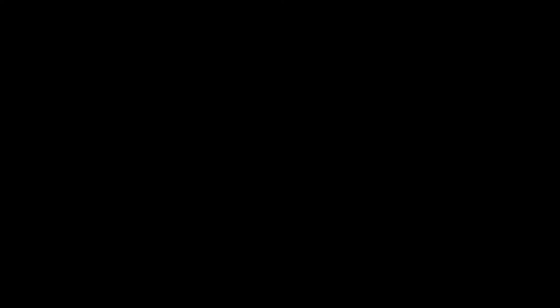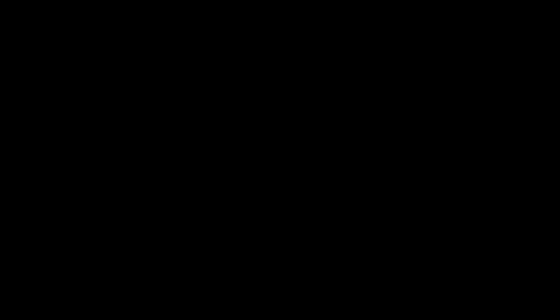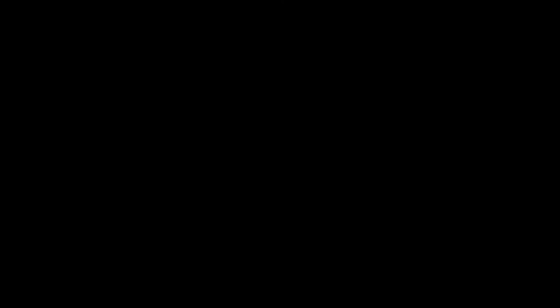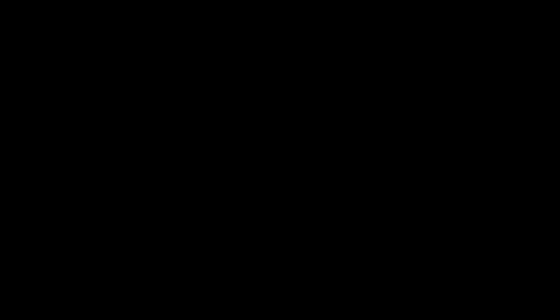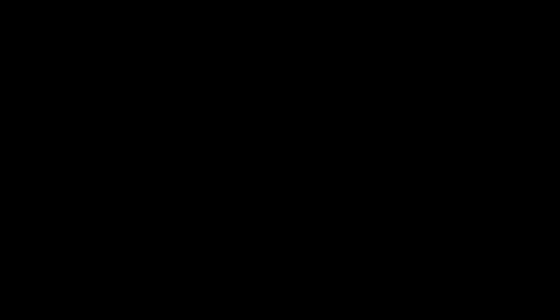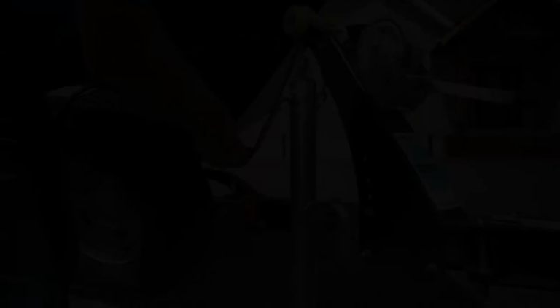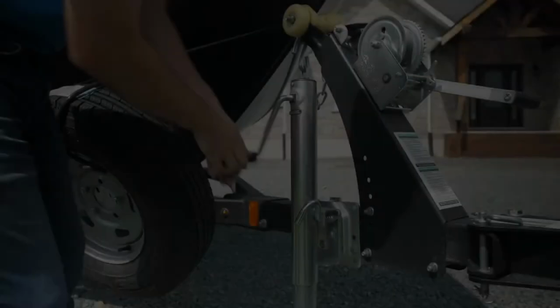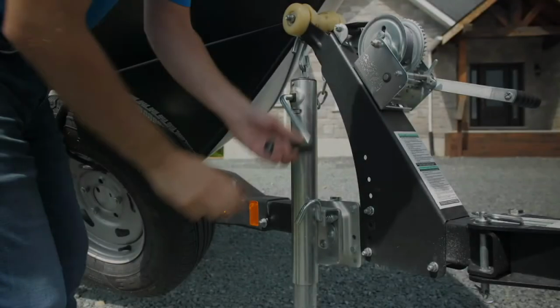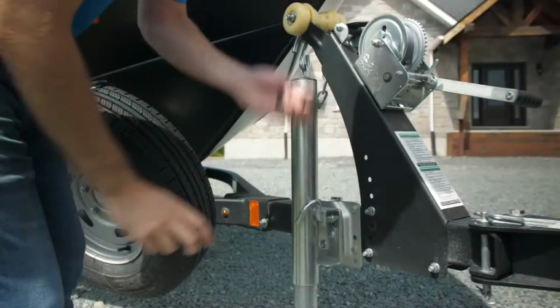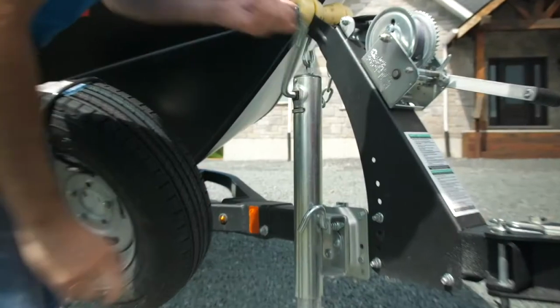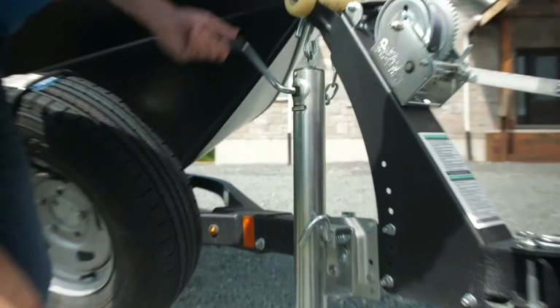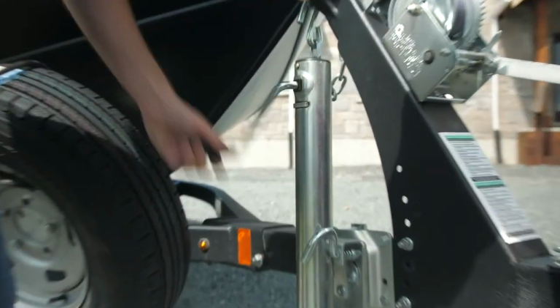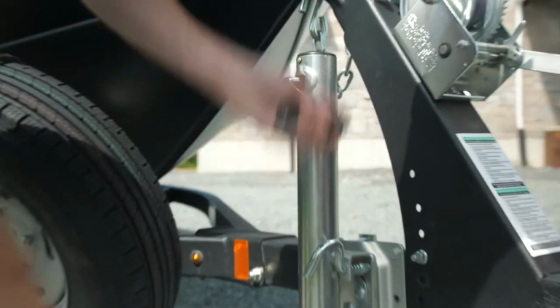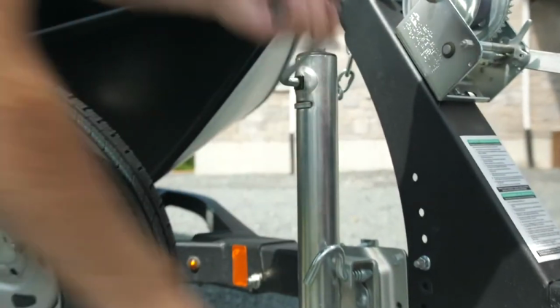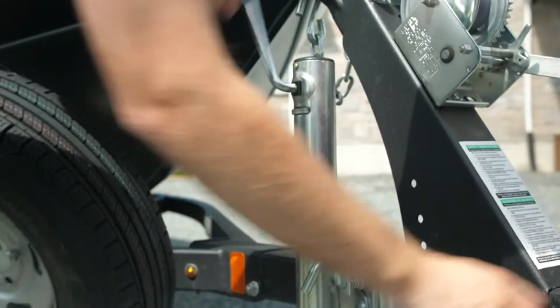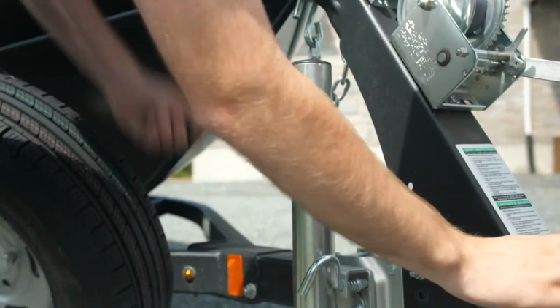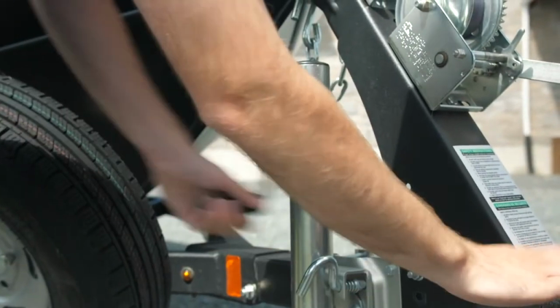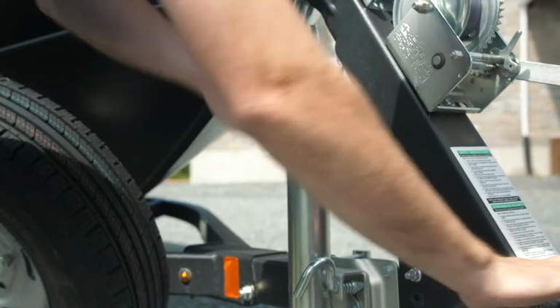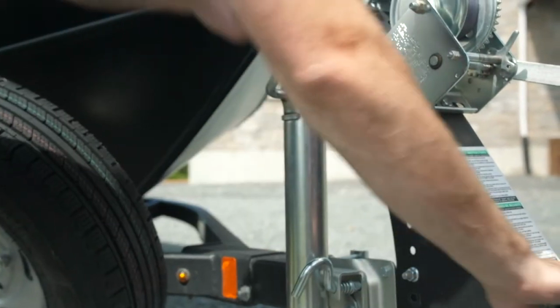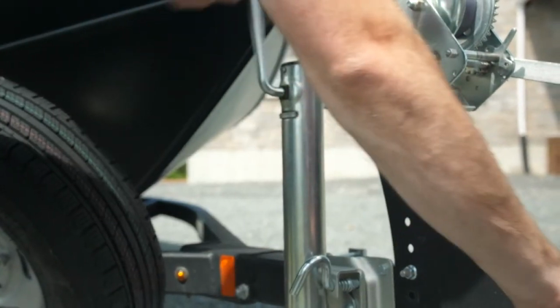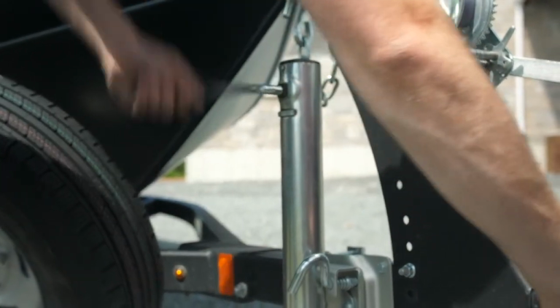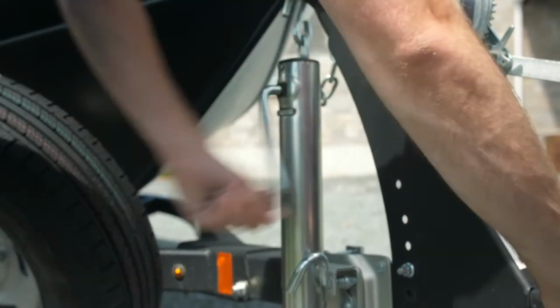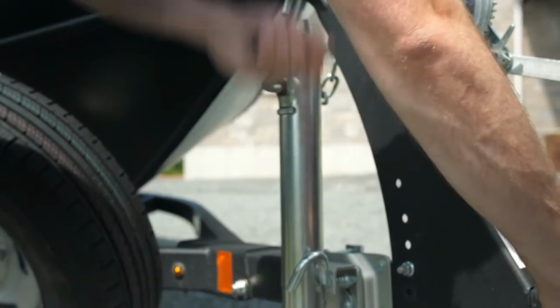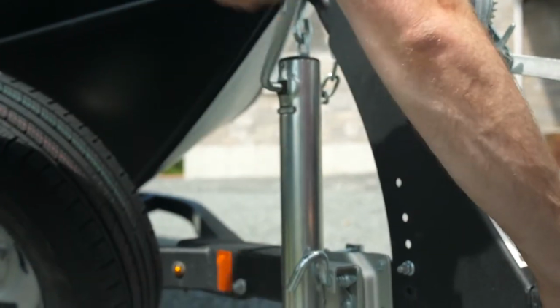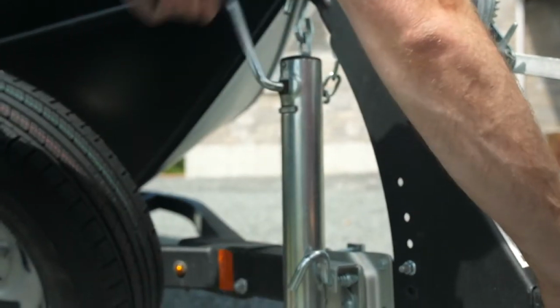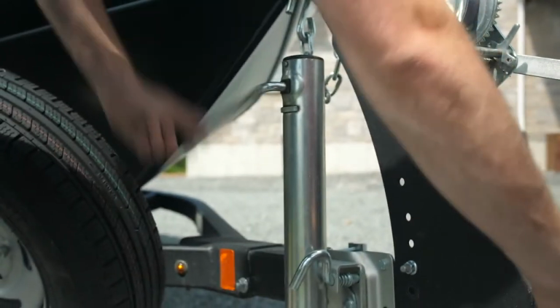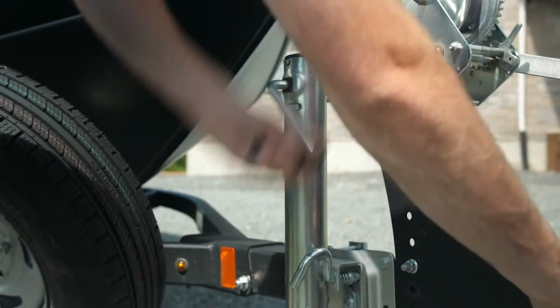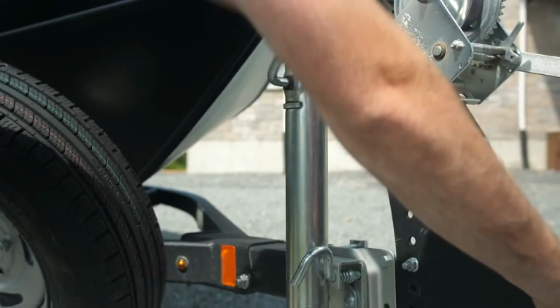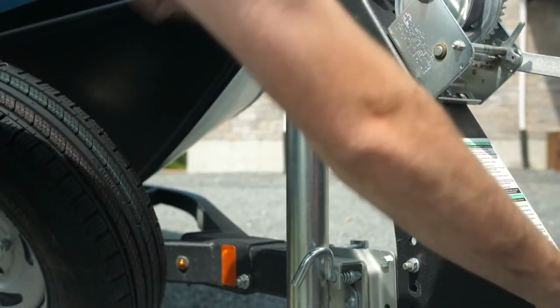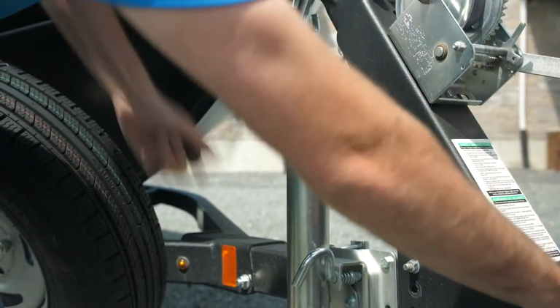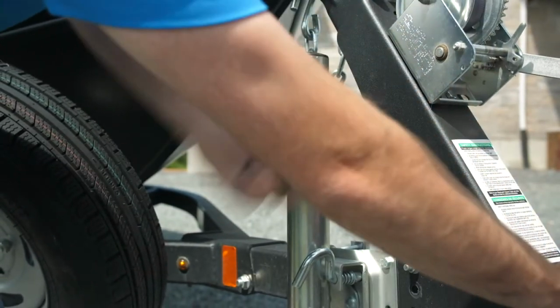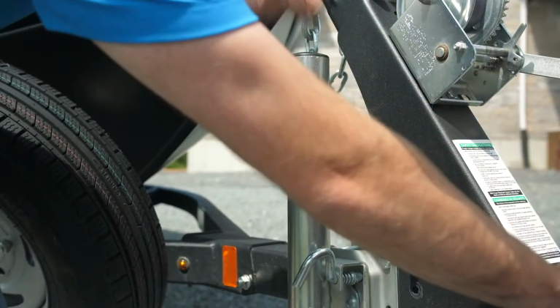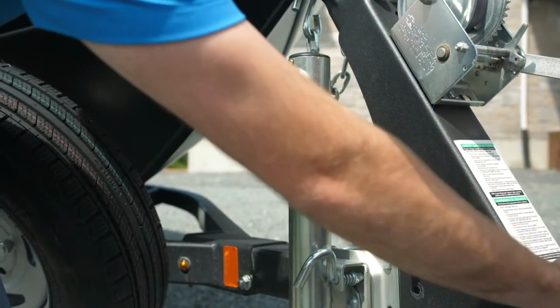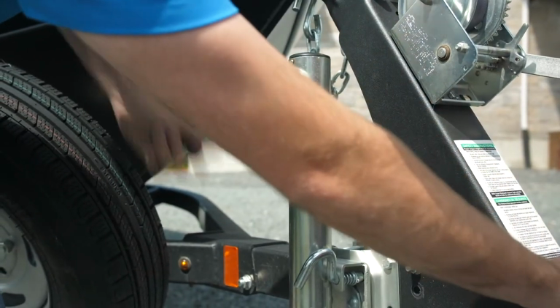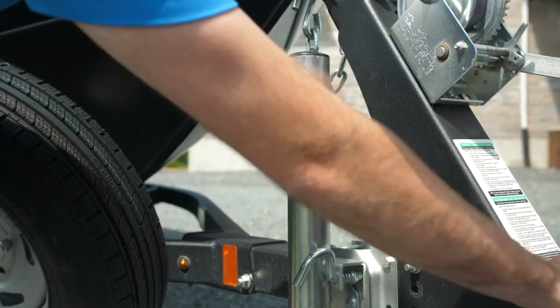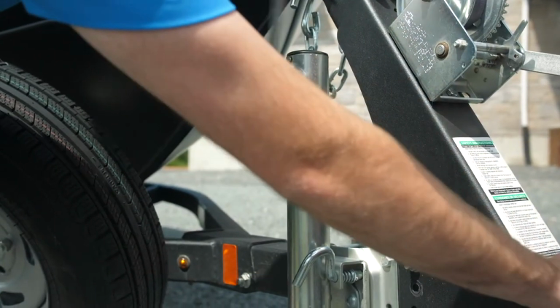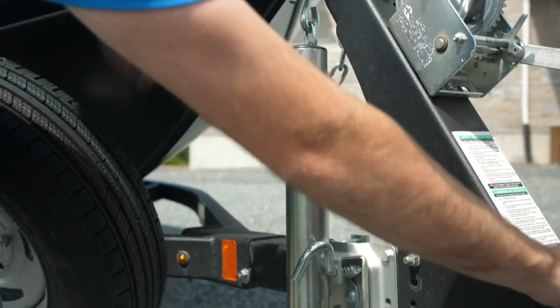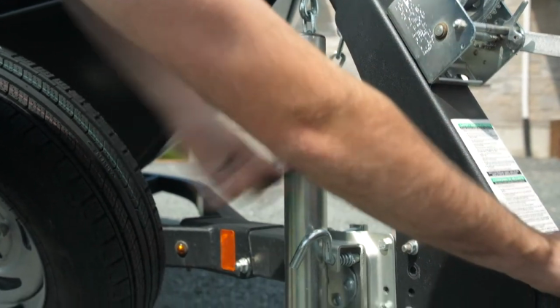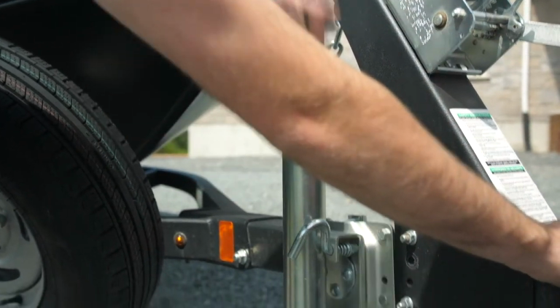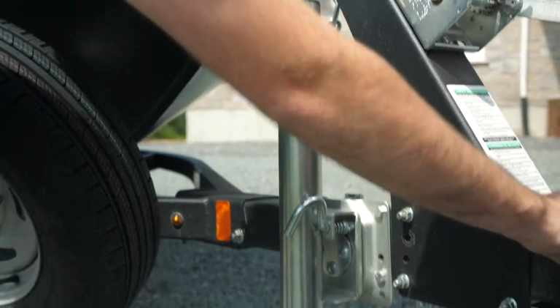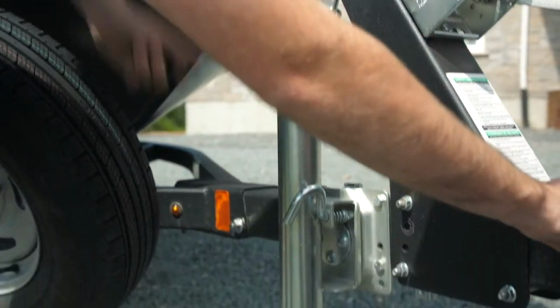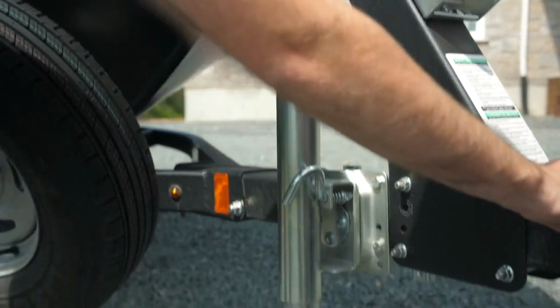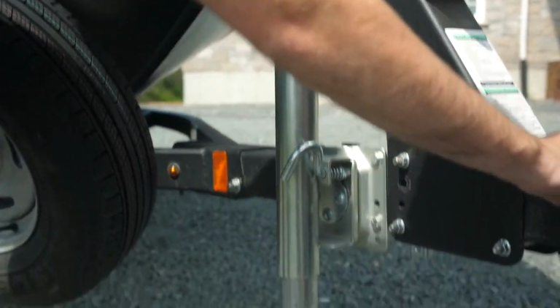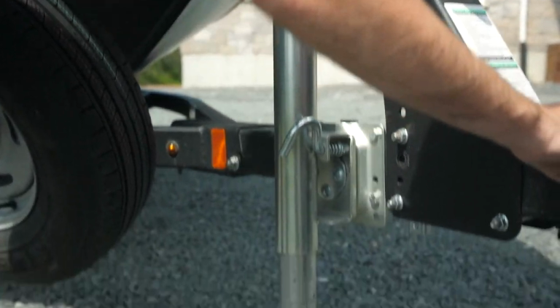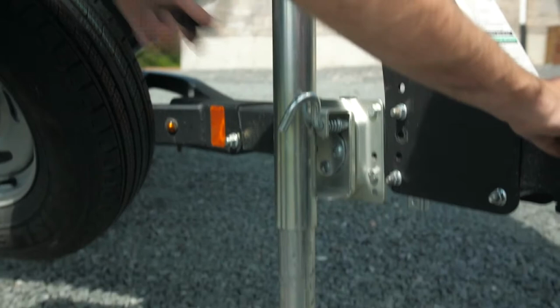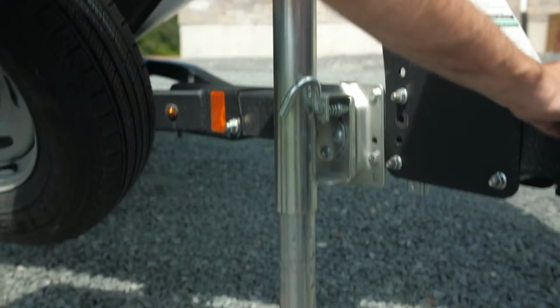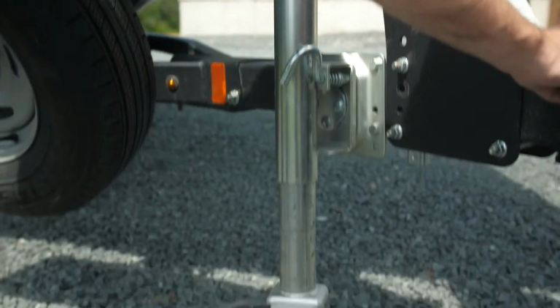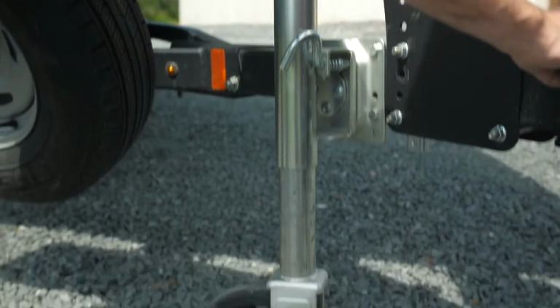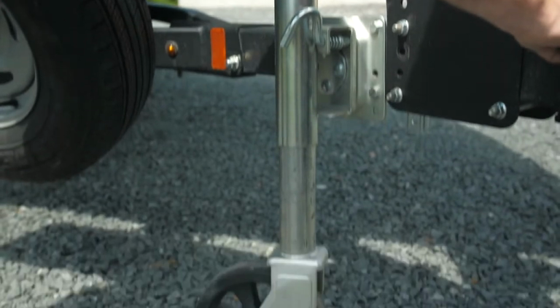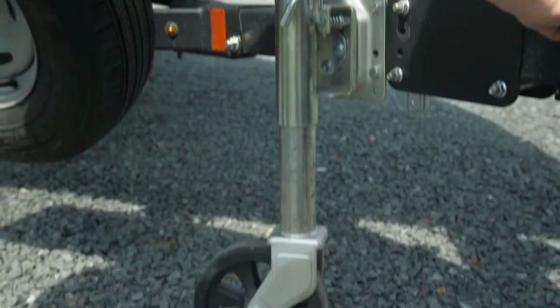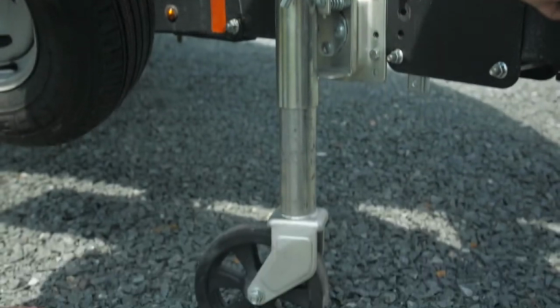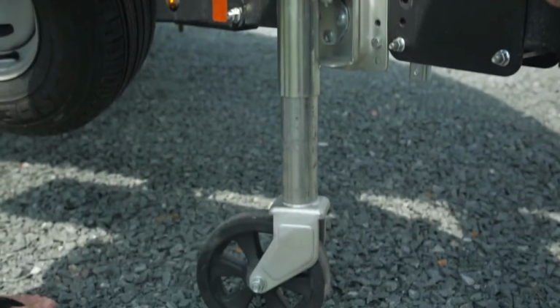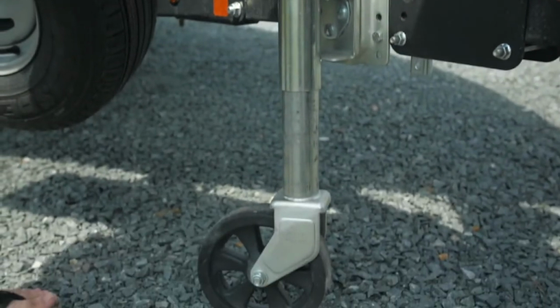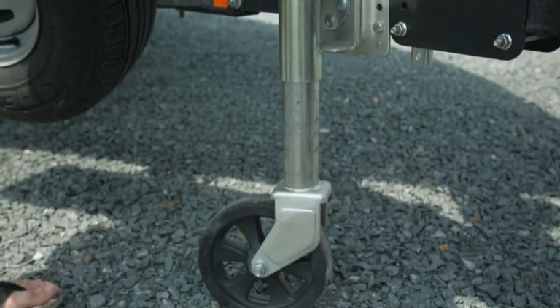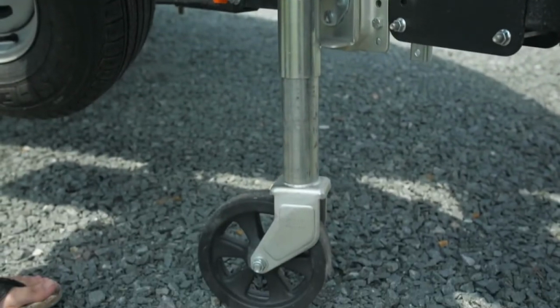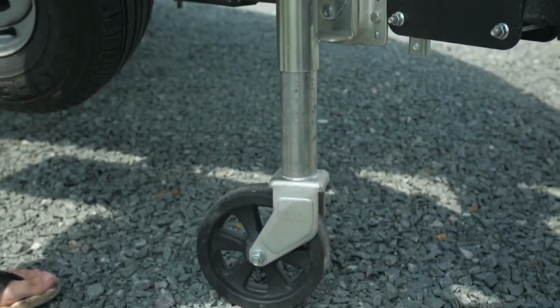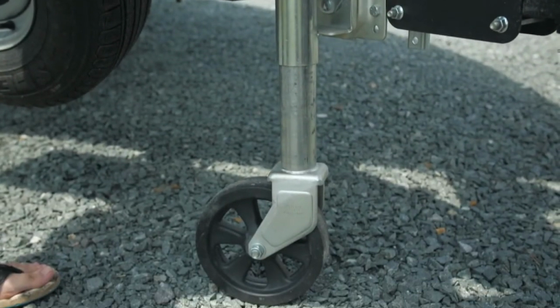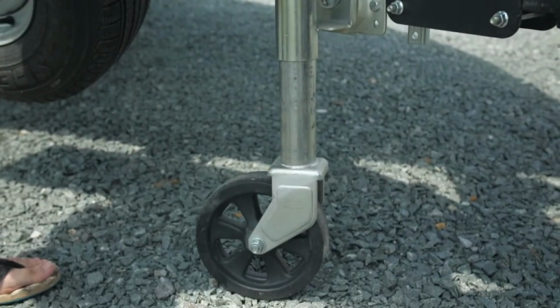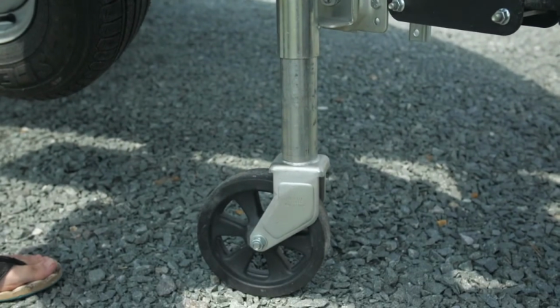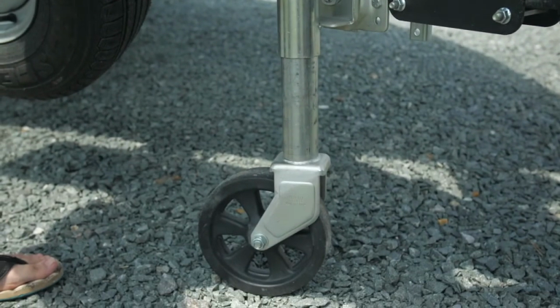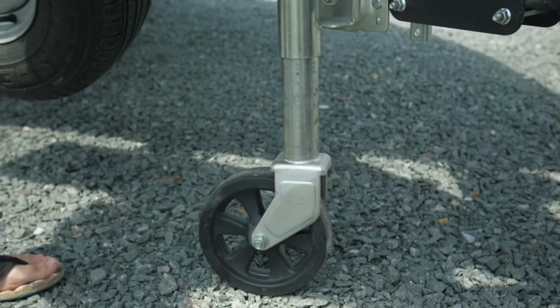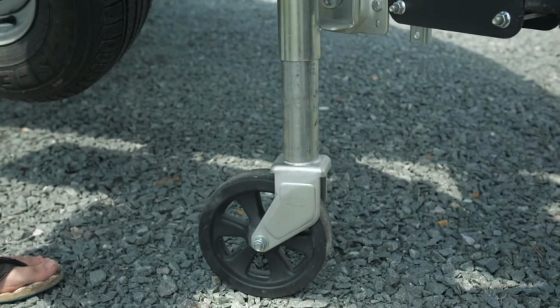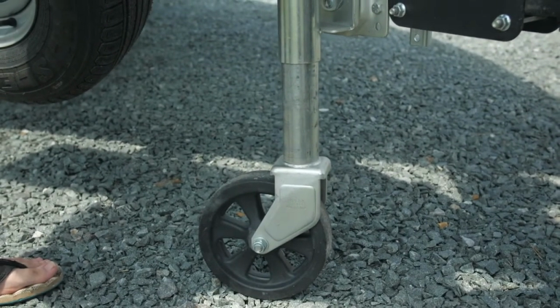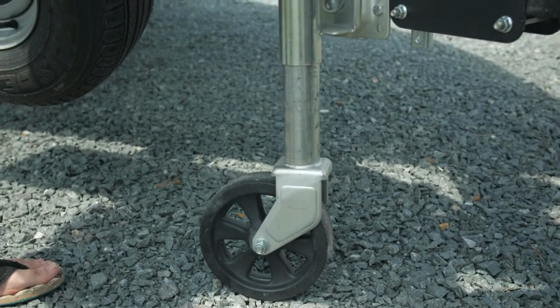To raise your jack and dolly wheel up, you will have to rotate your handle clockwise. To lower, rotate counterclockwise.